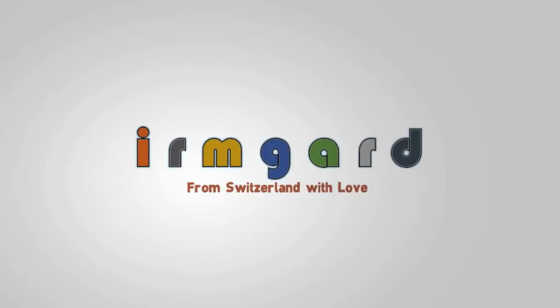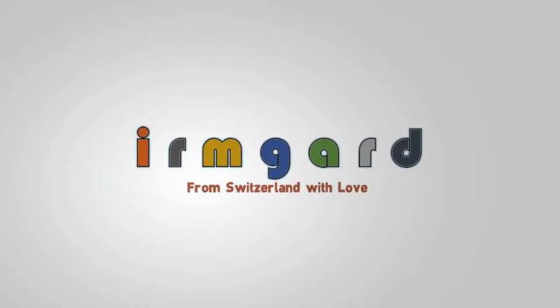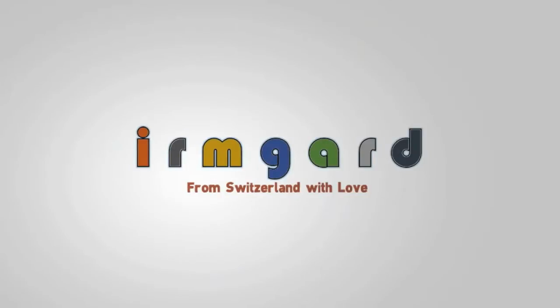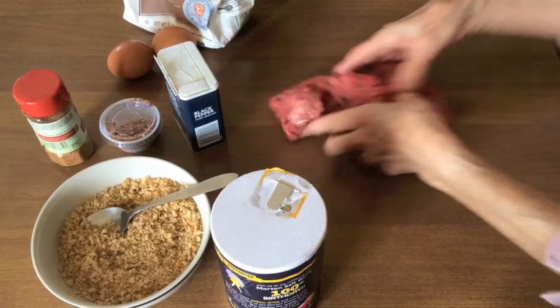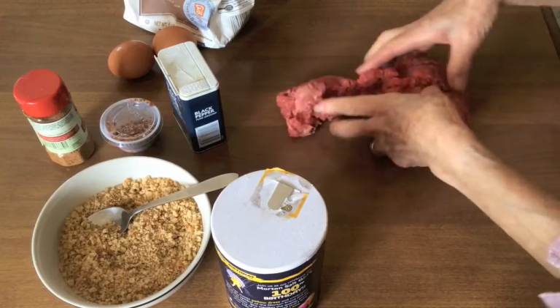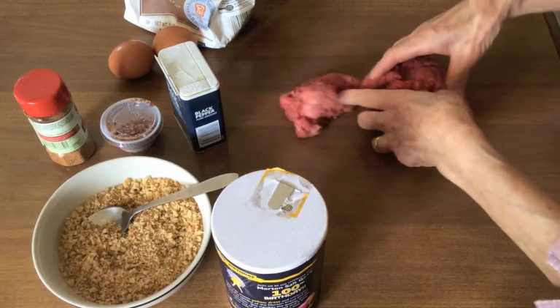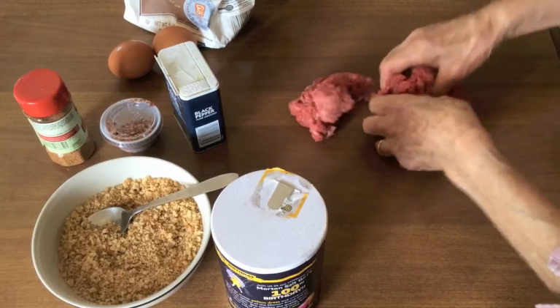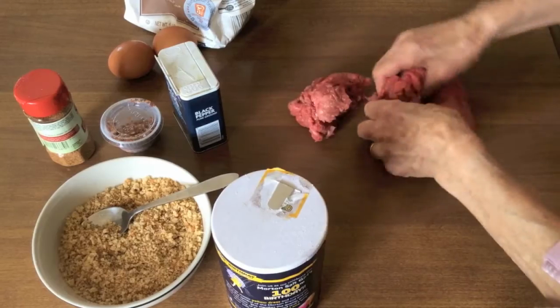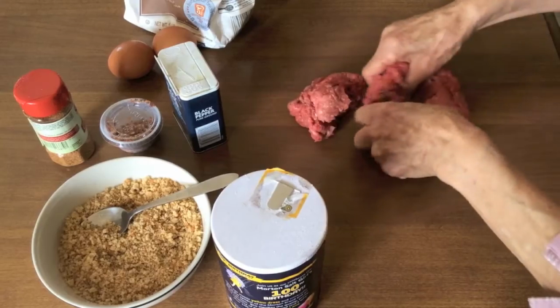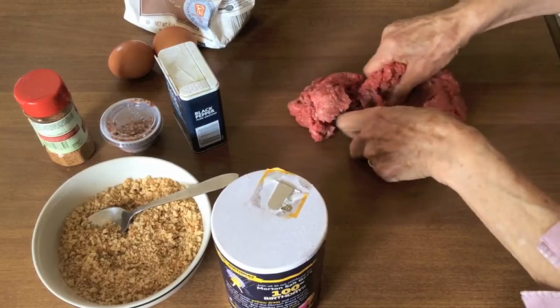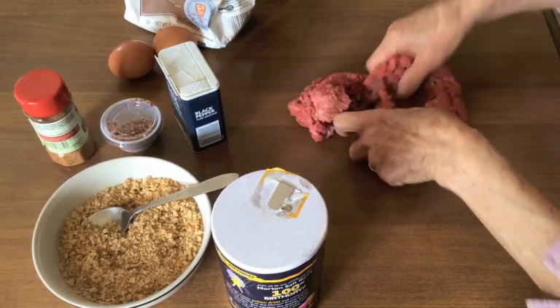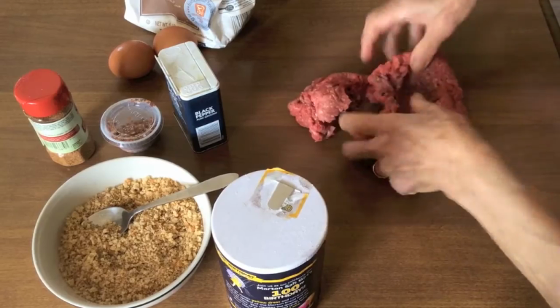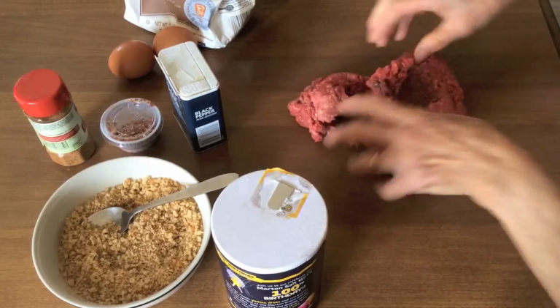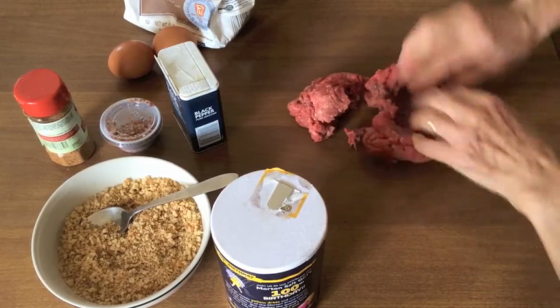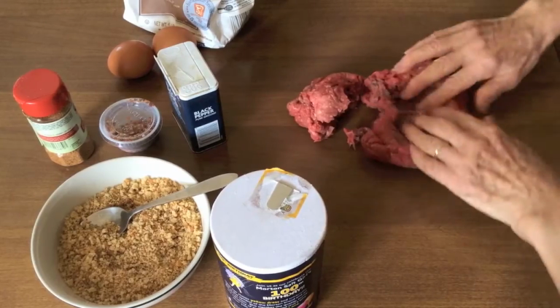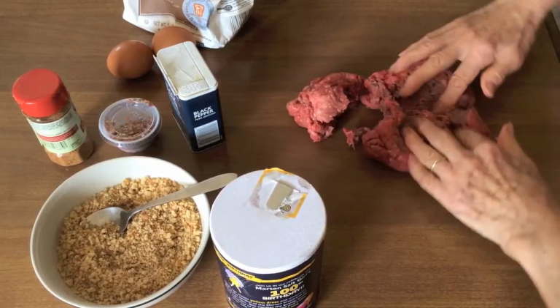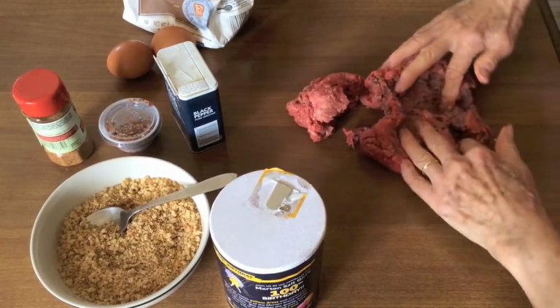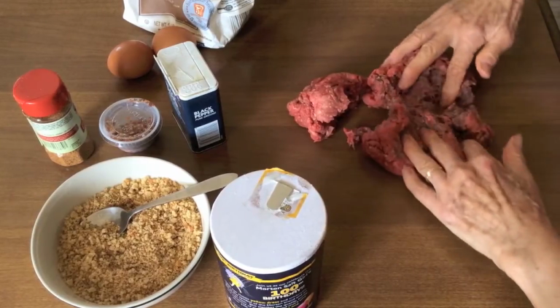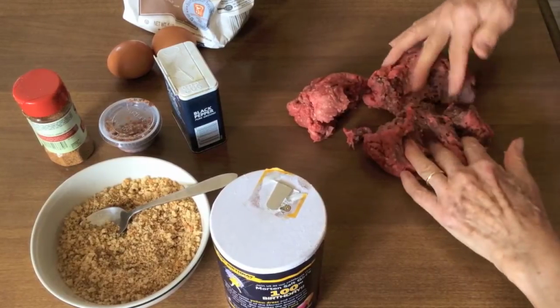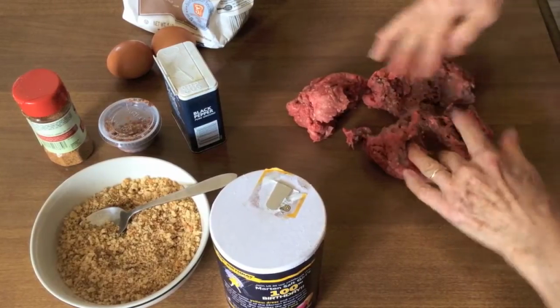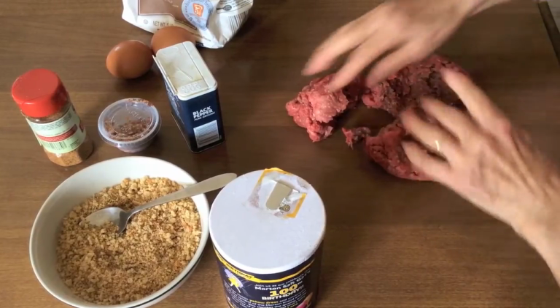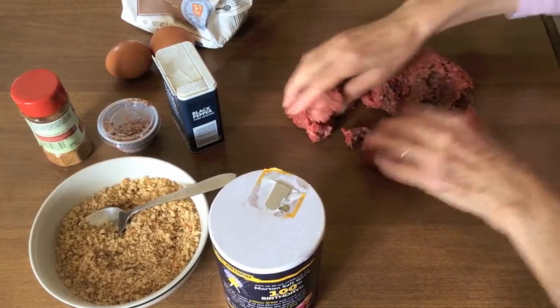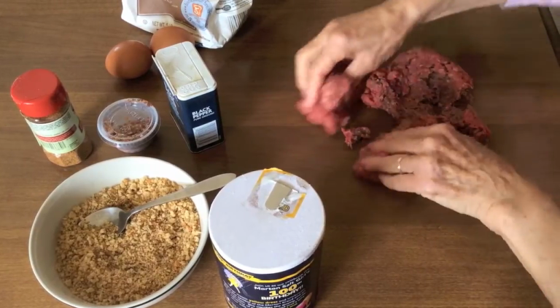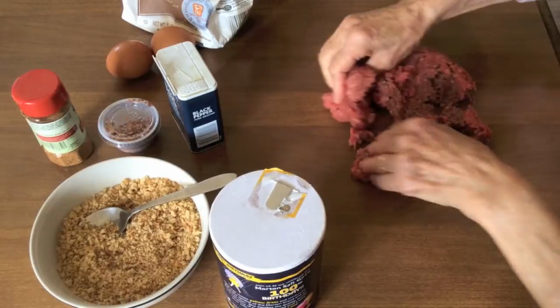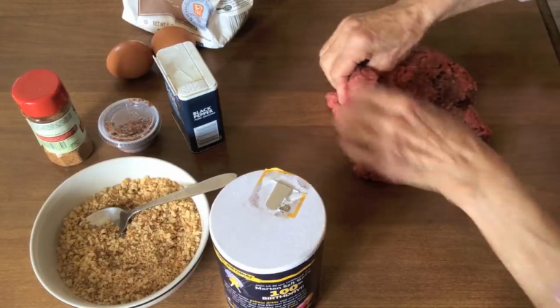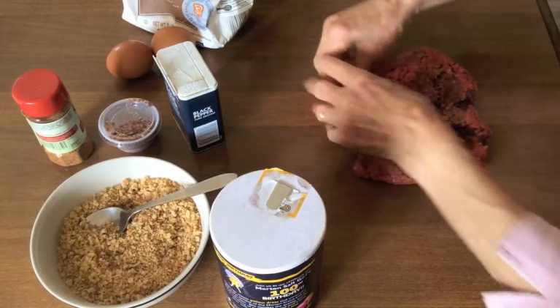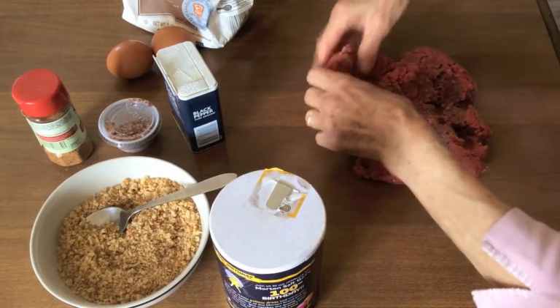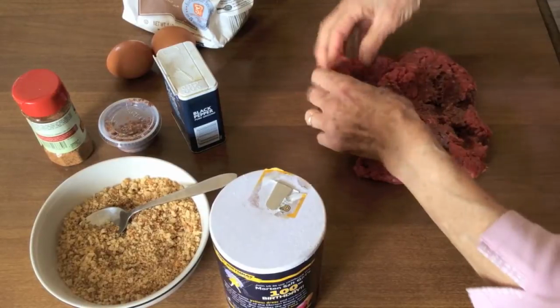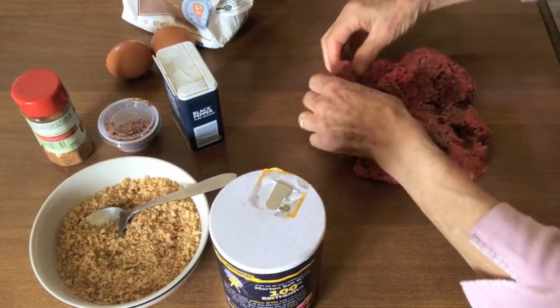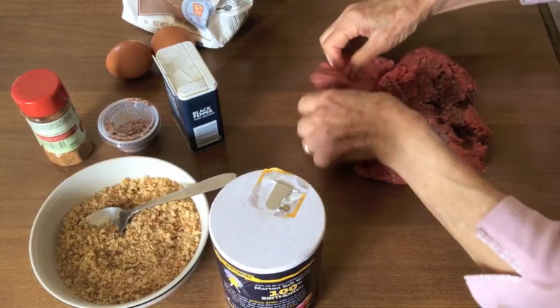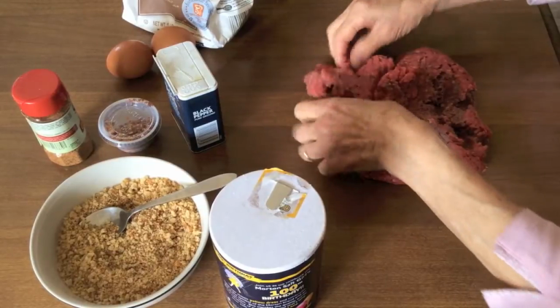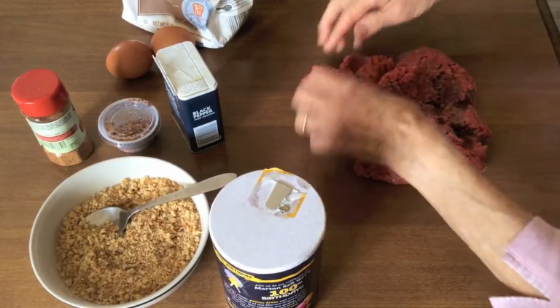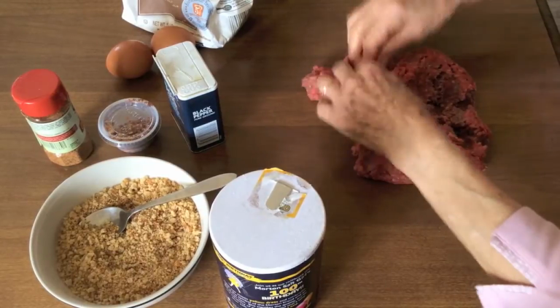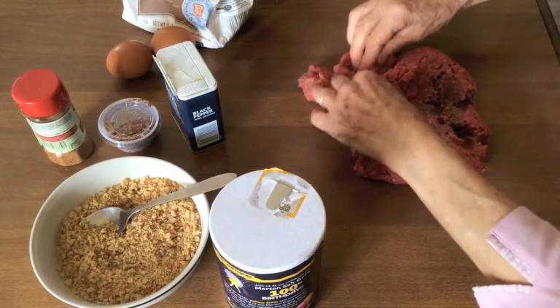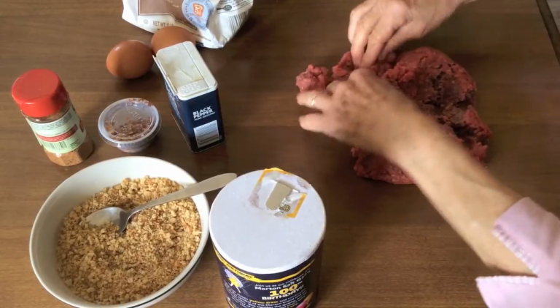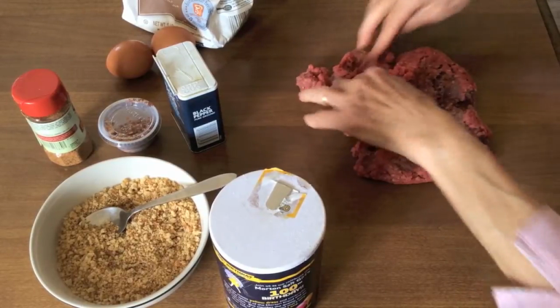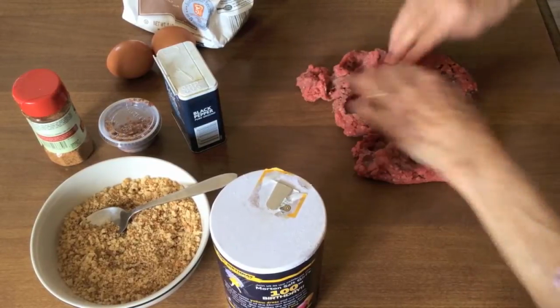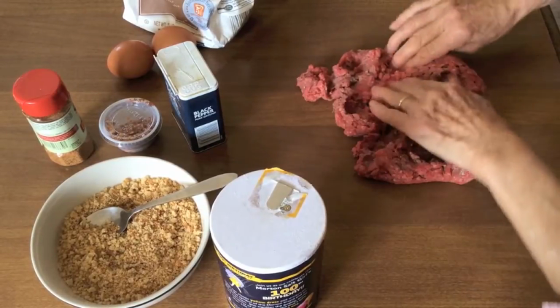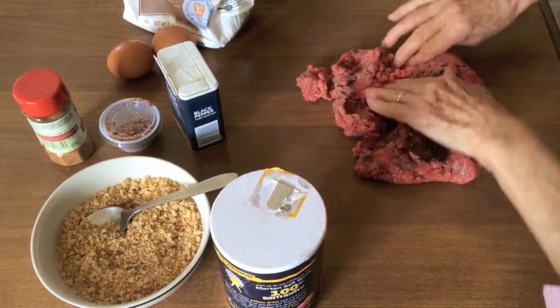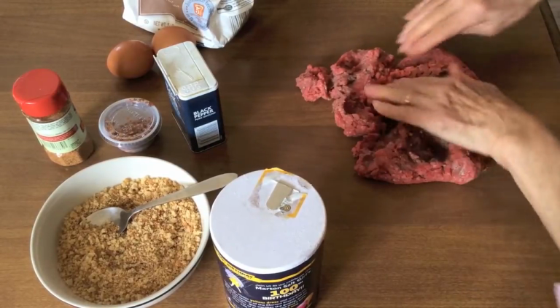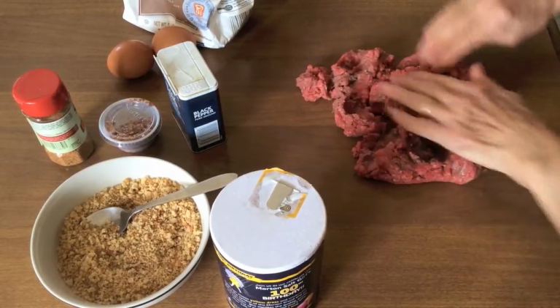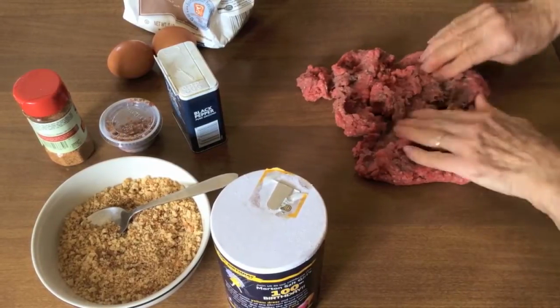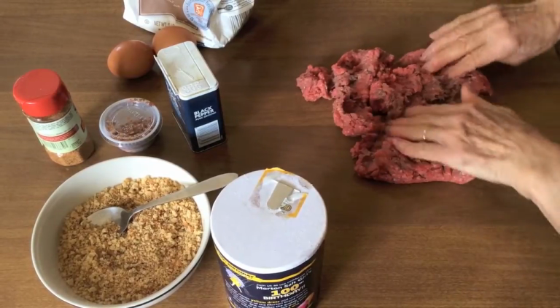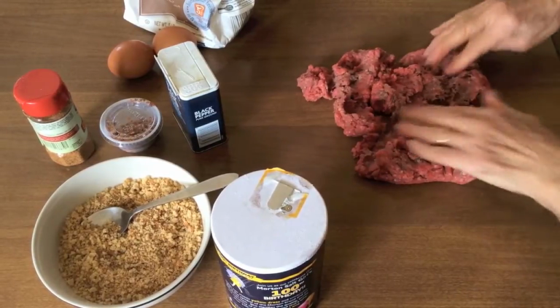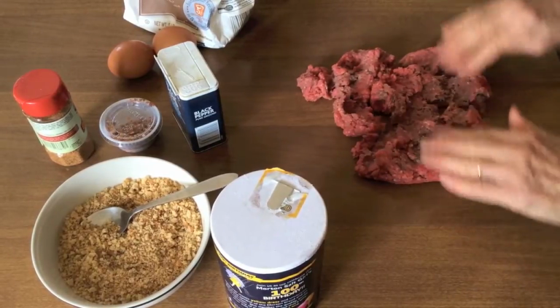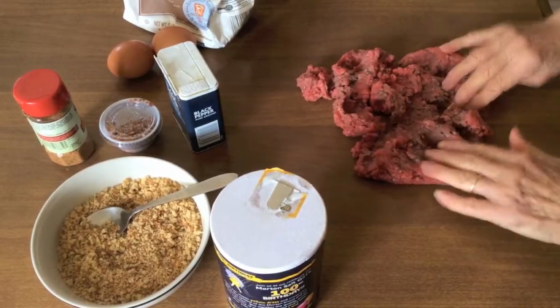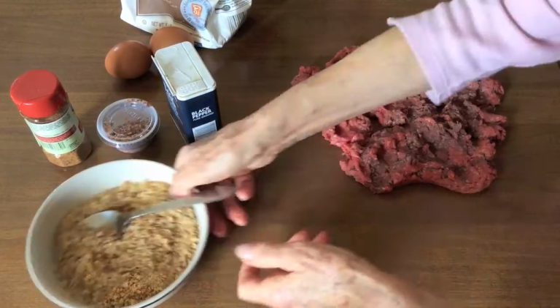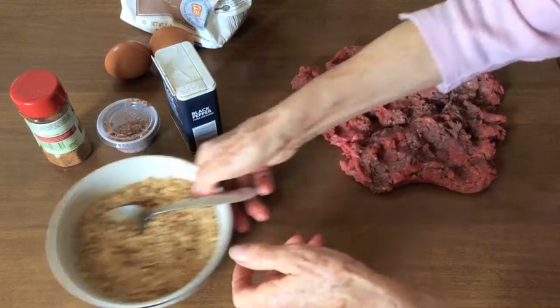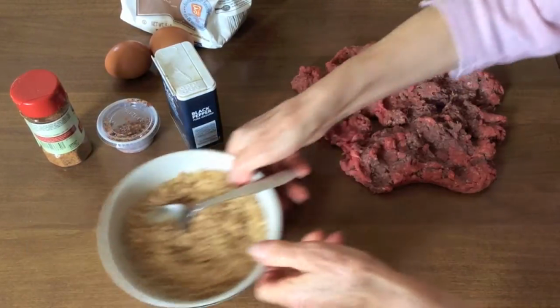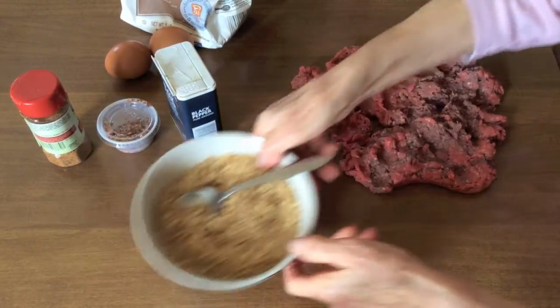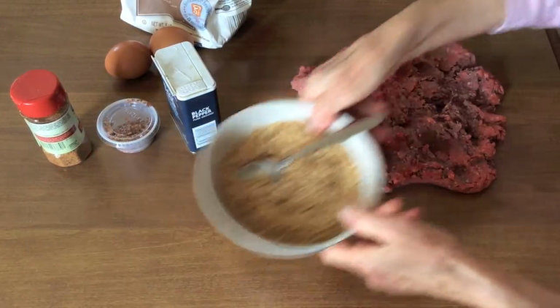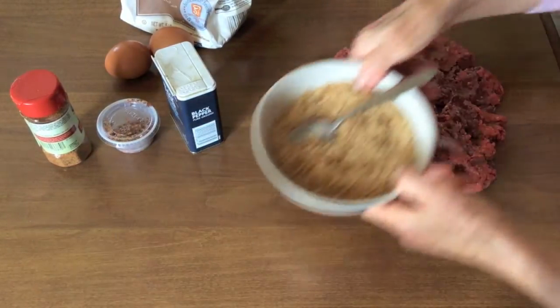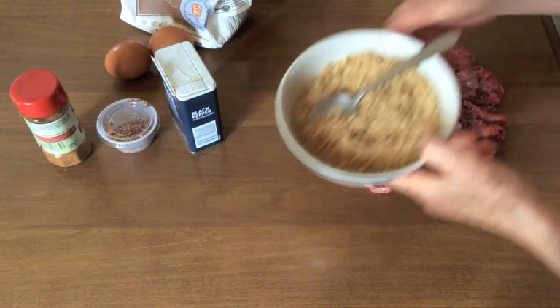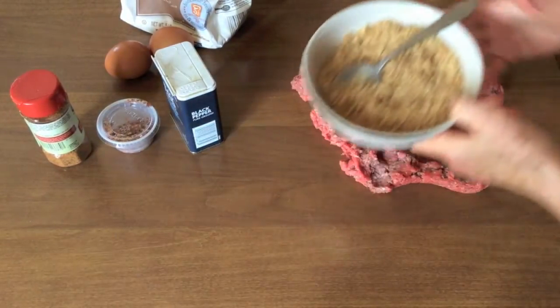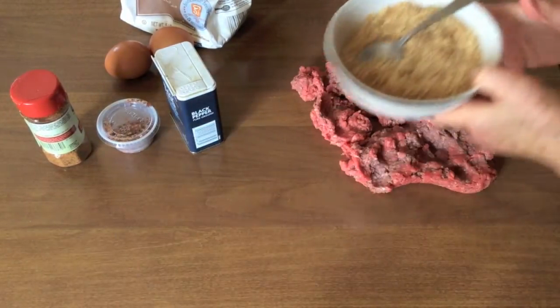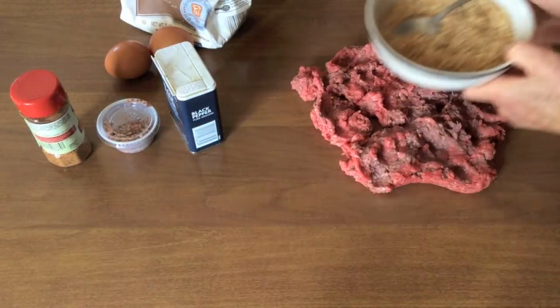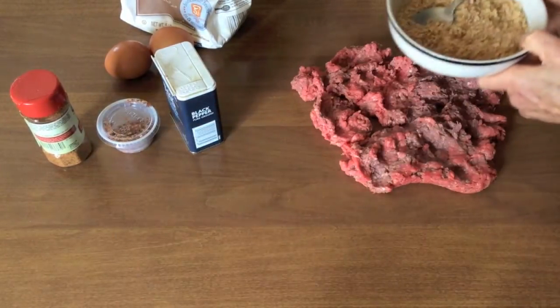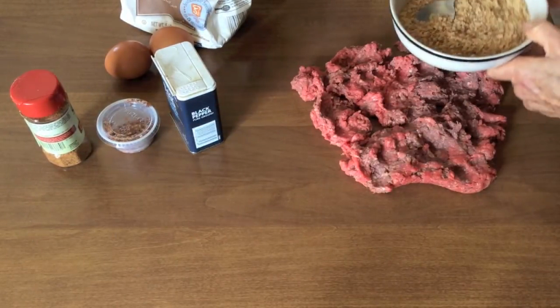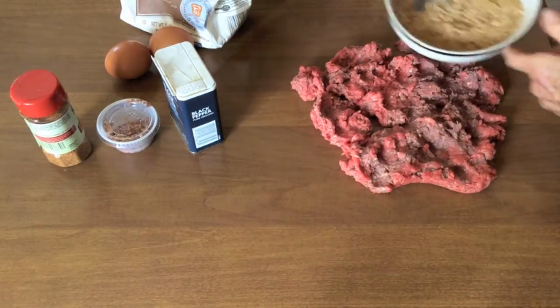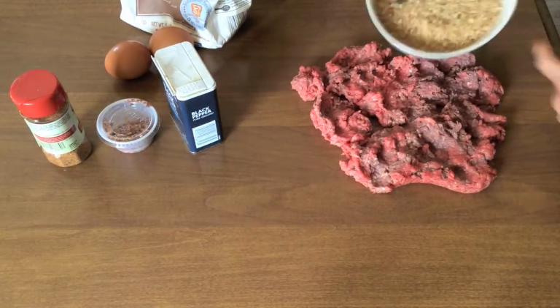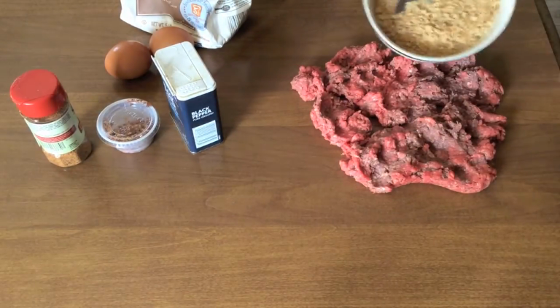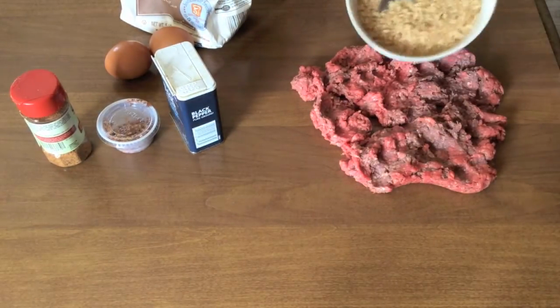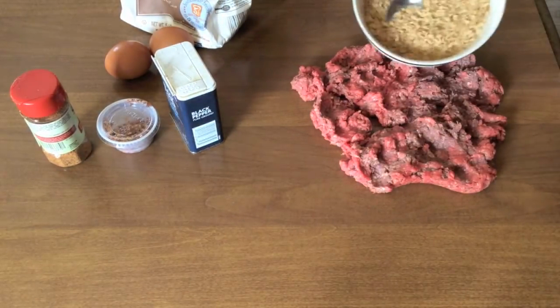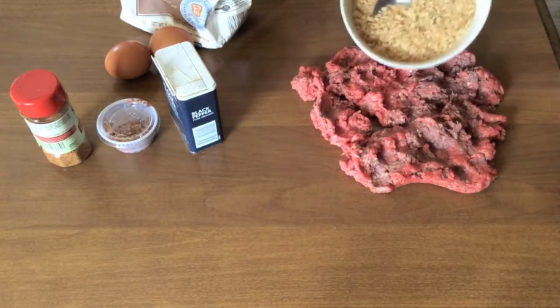This Swiss meatloaf recipe, a favorite dish of my childhood, is easy and fast to make.